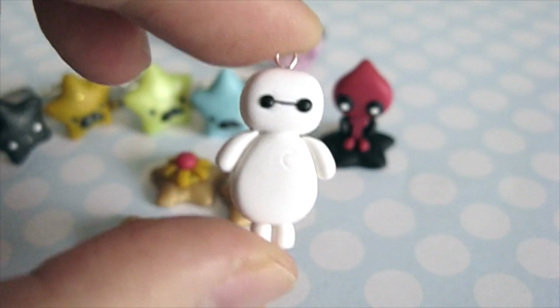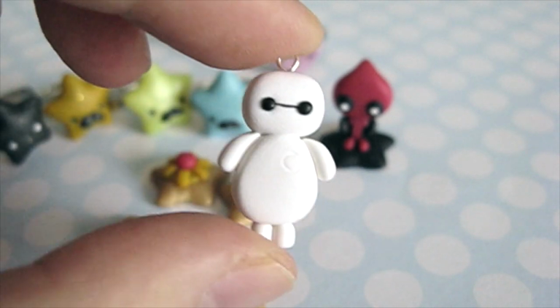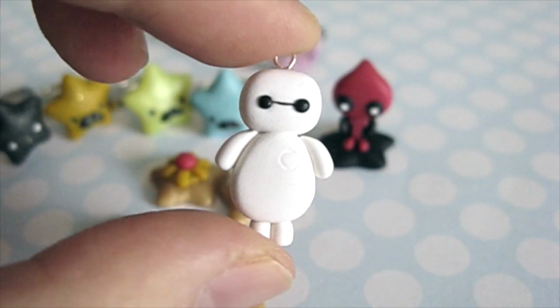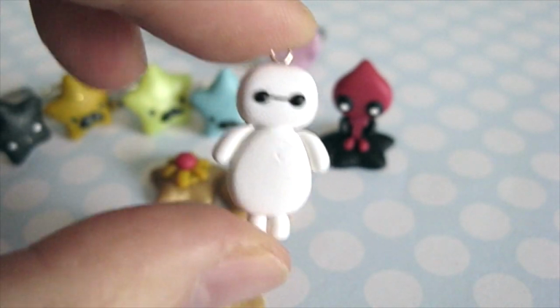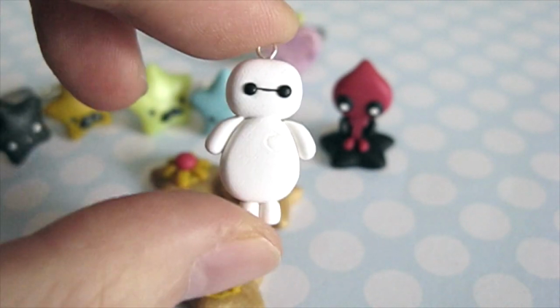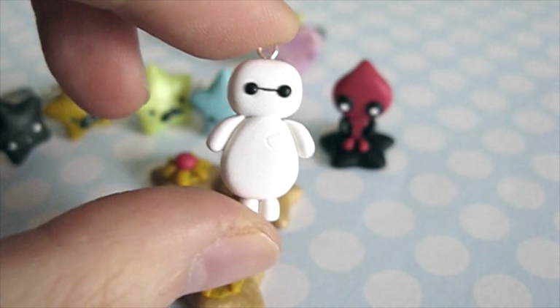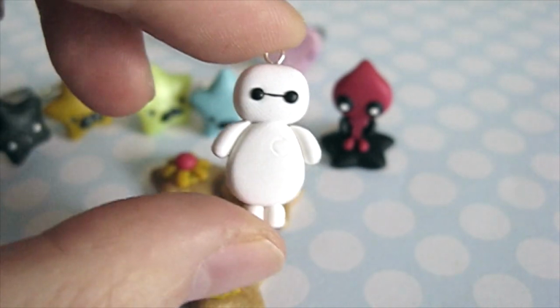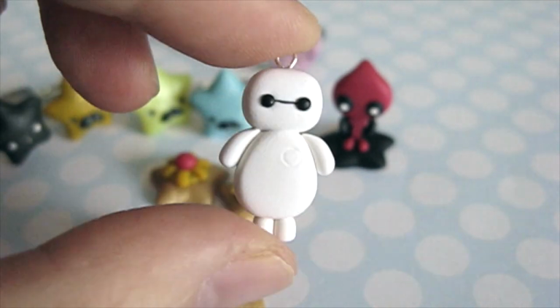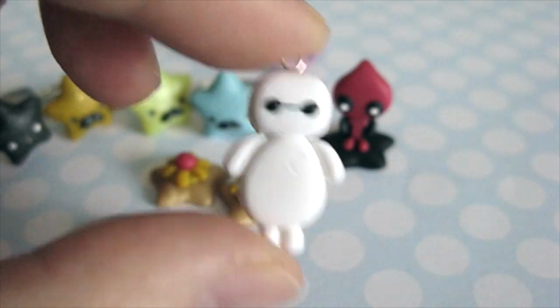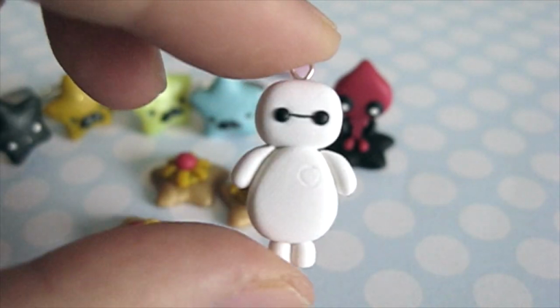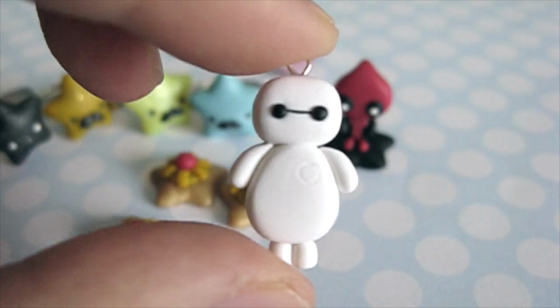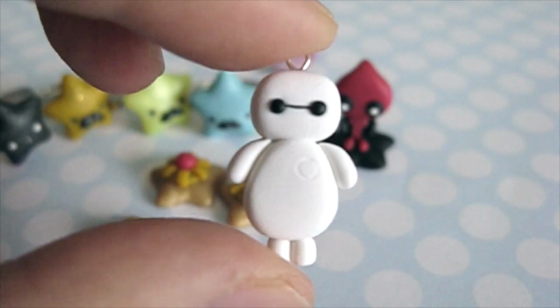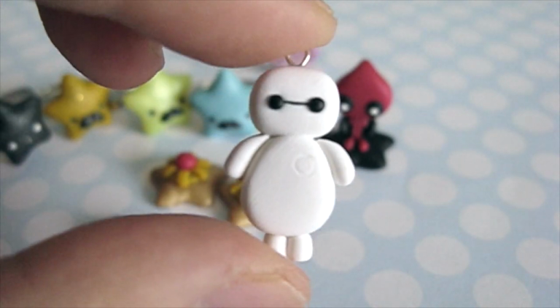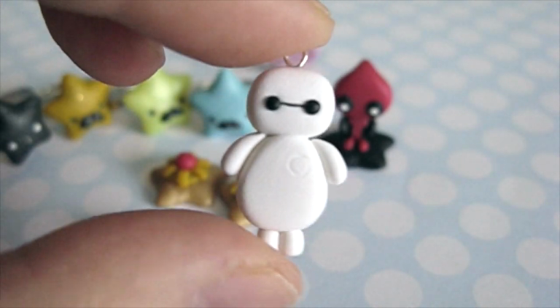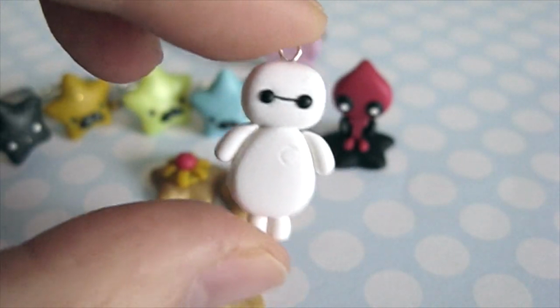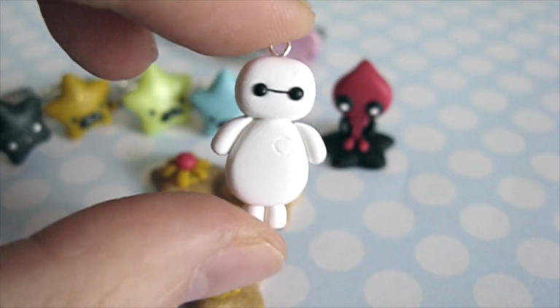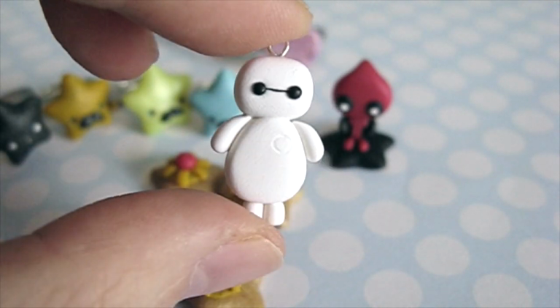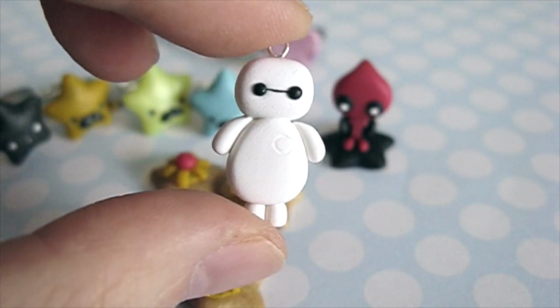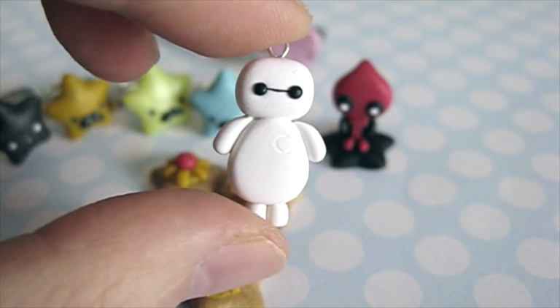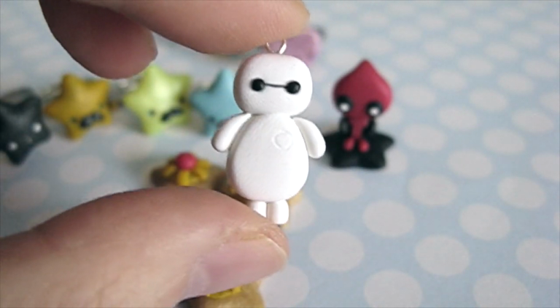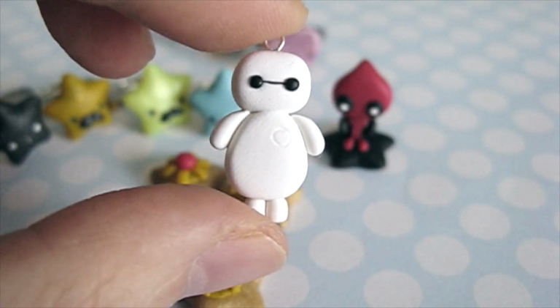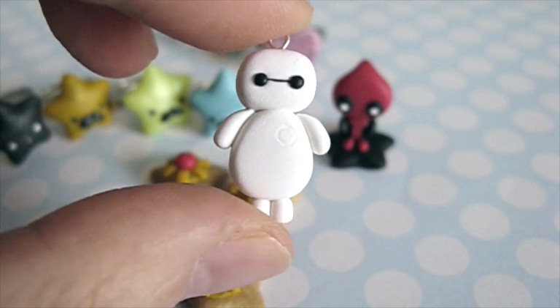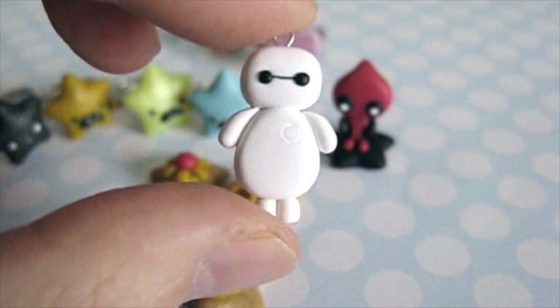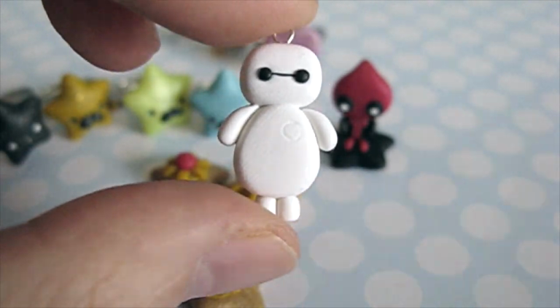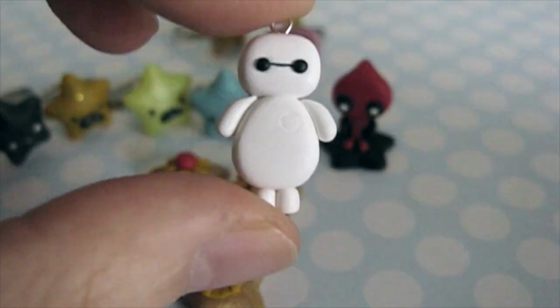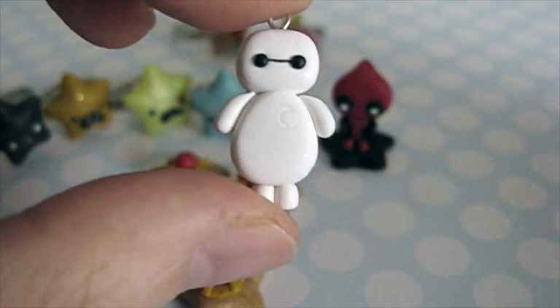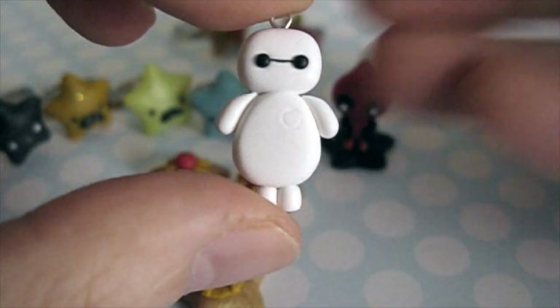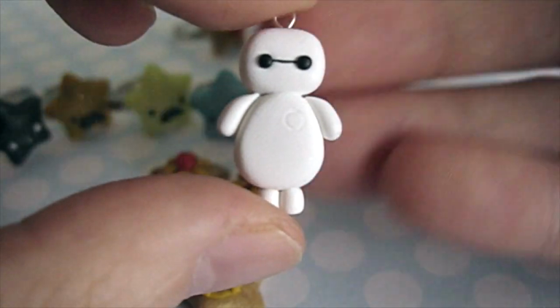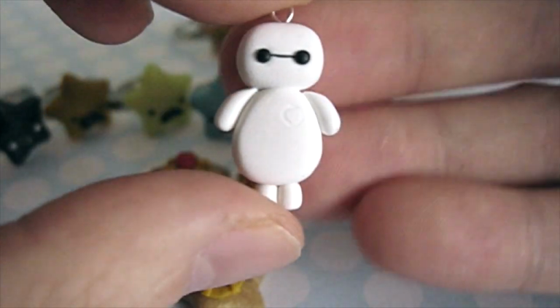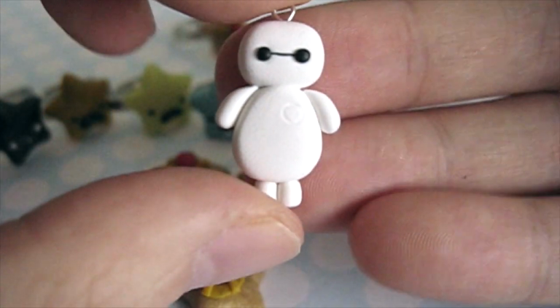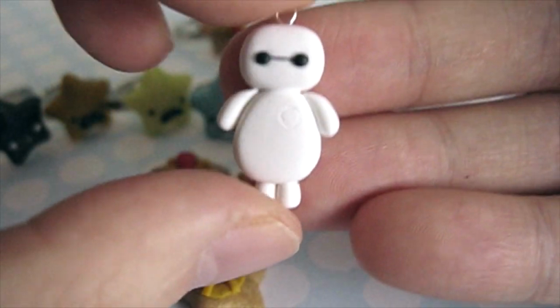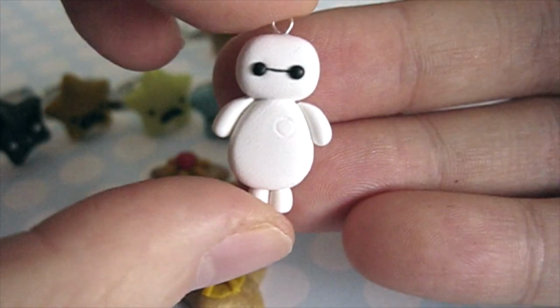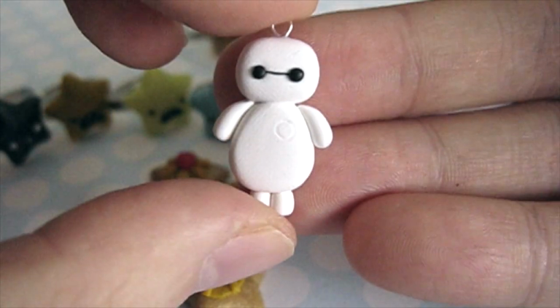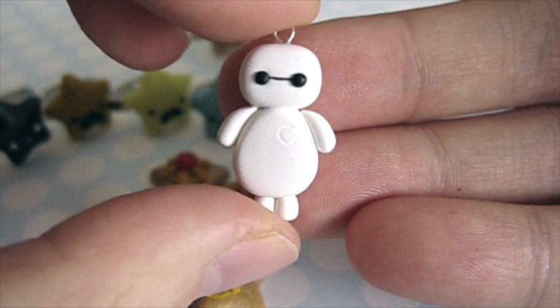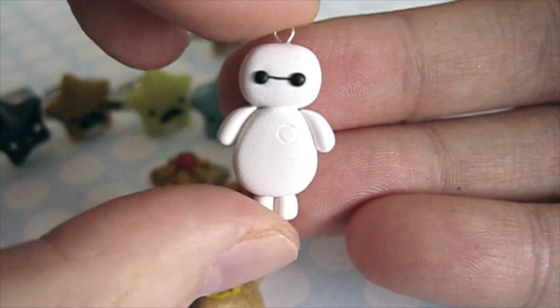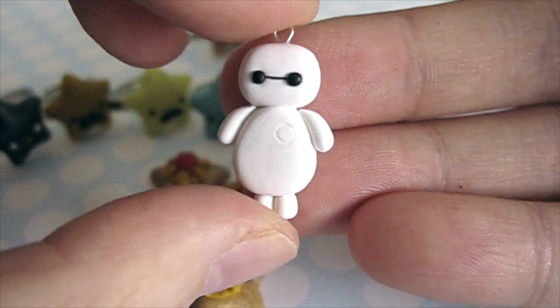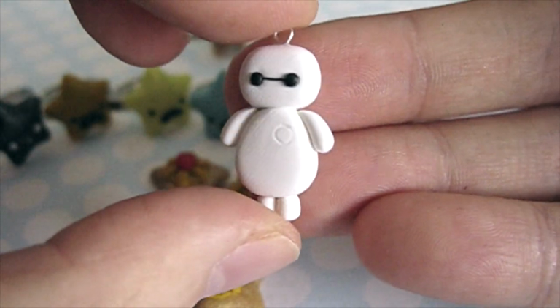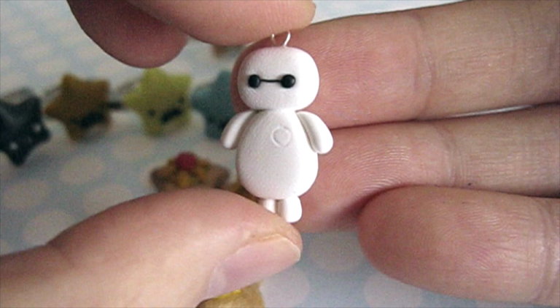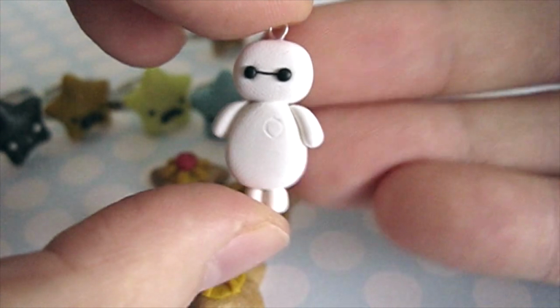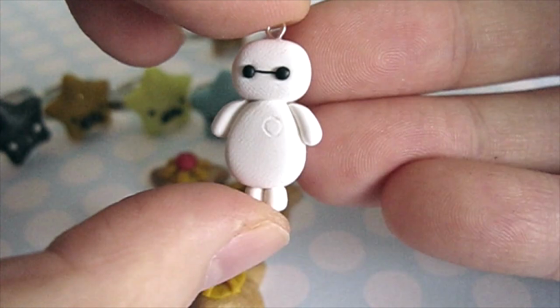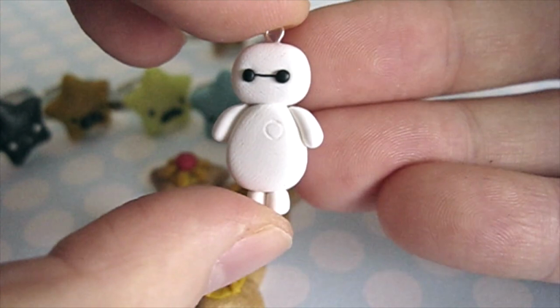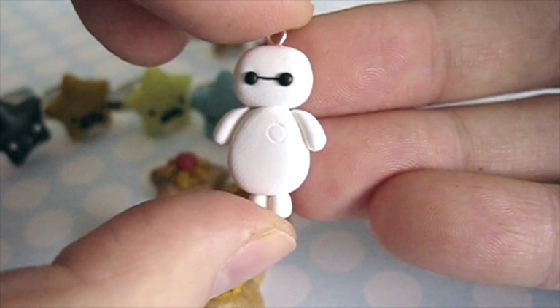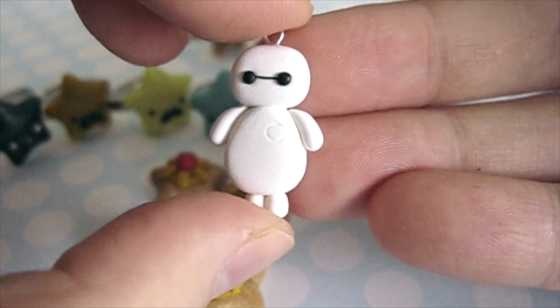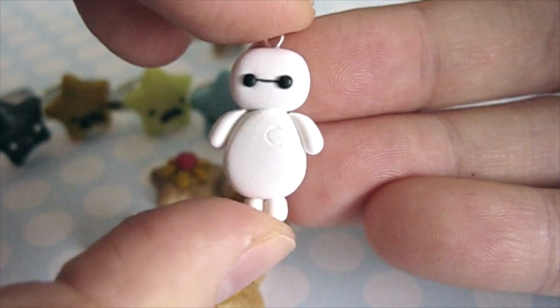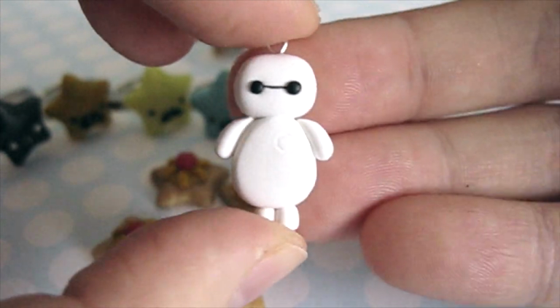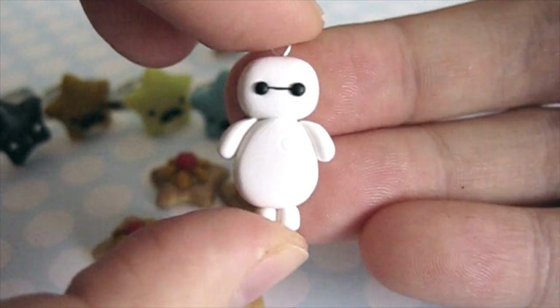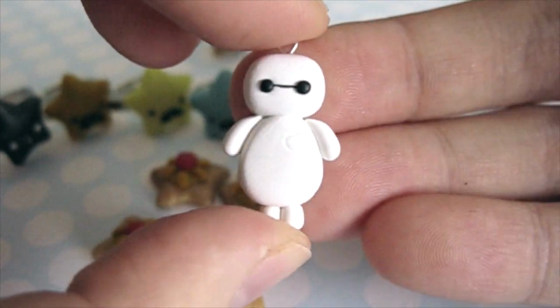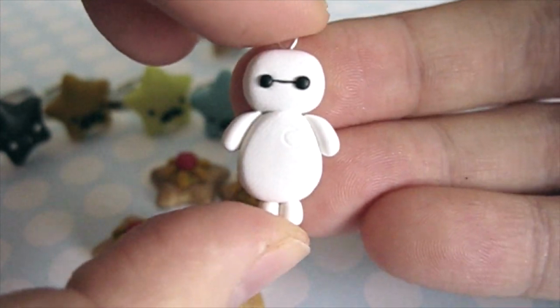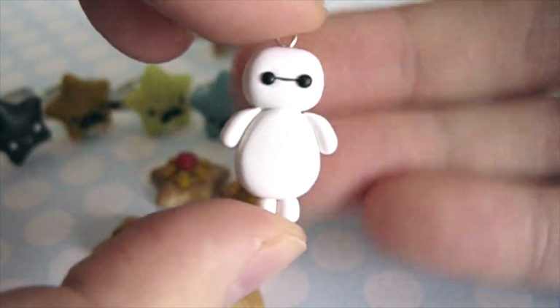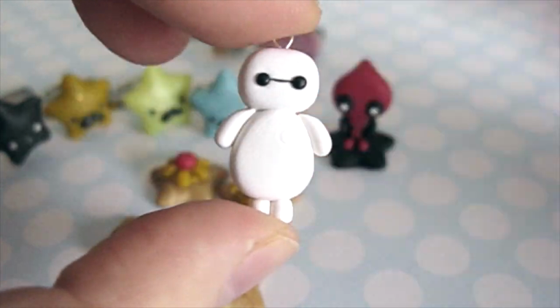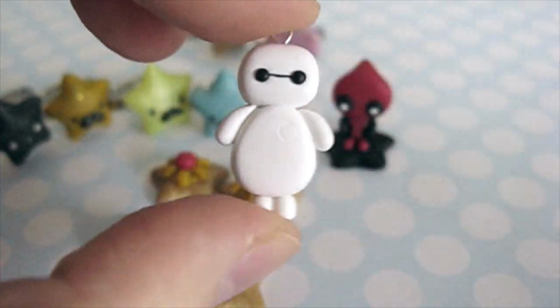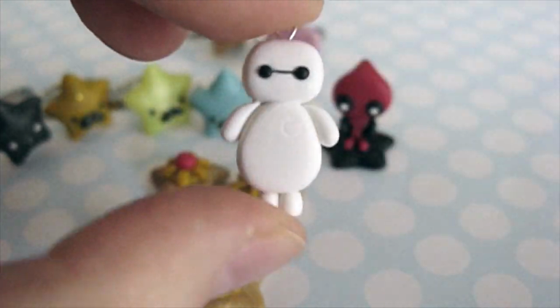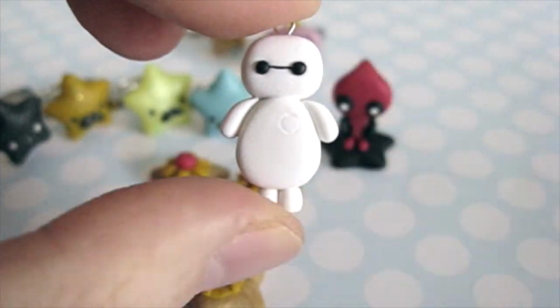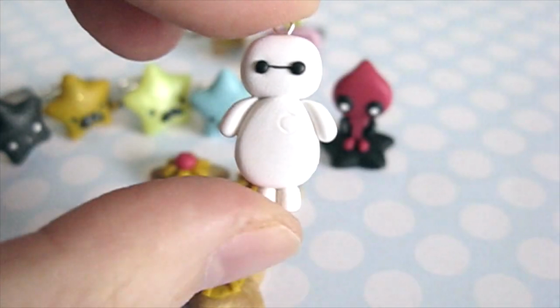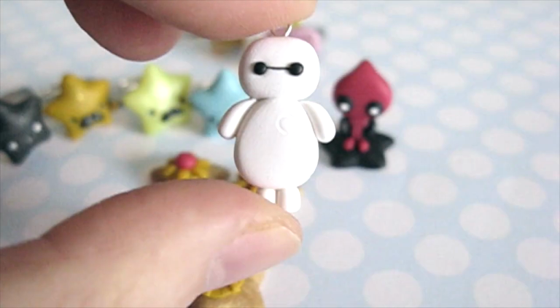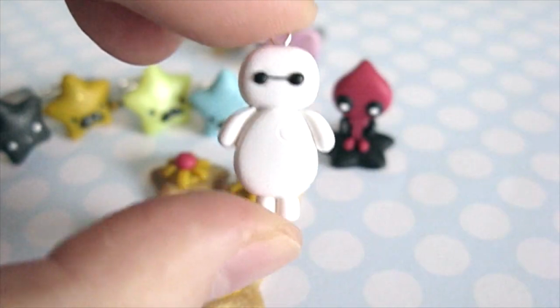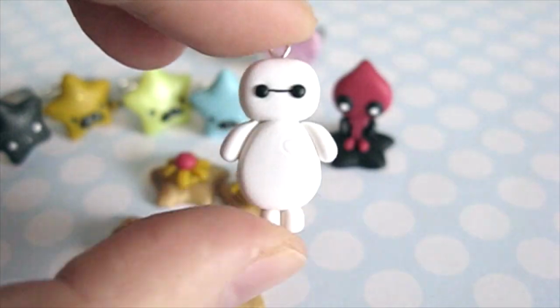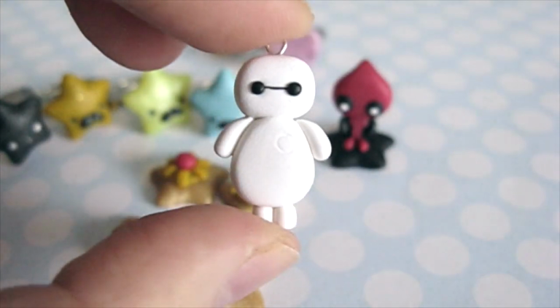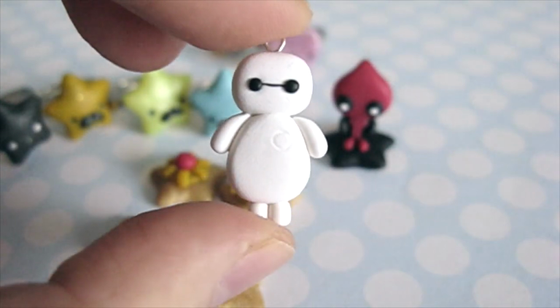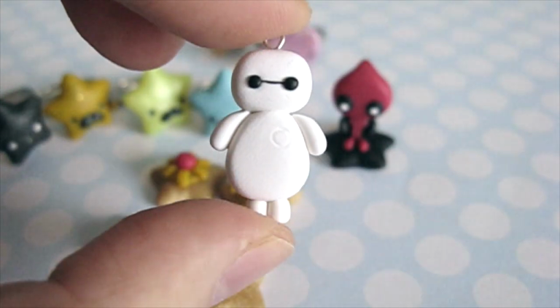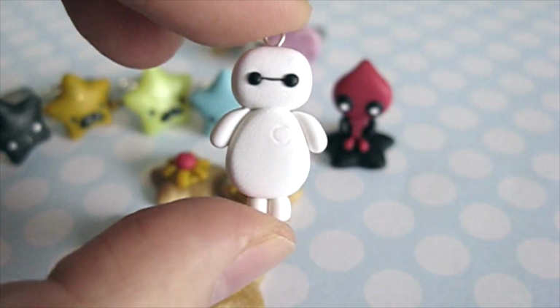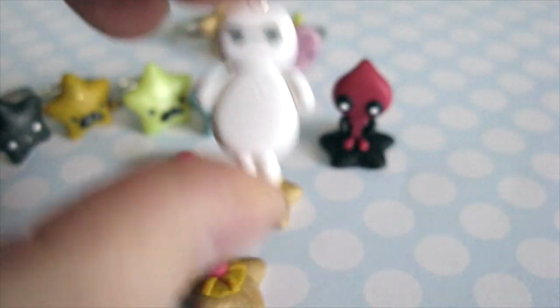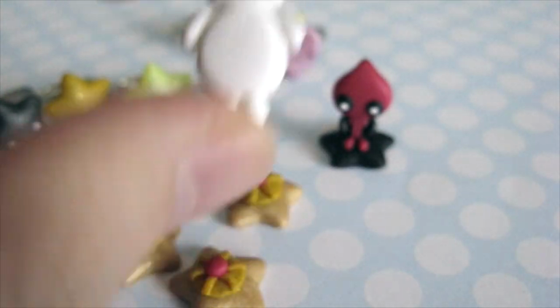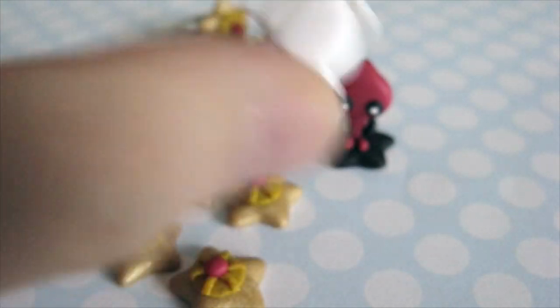And then I have this Baymax. It was a custom order charm — someone liked the Baymax I put on my Instagram and ordered a larger version, so I made this one.